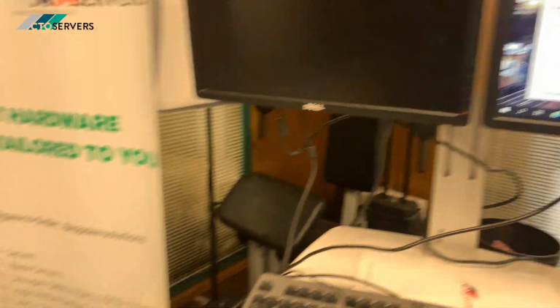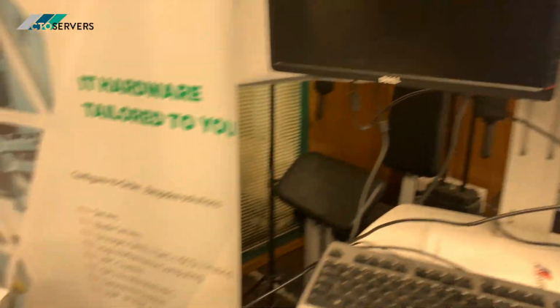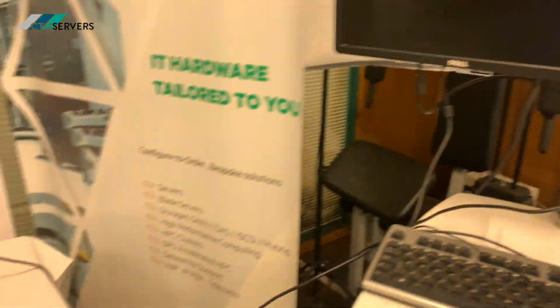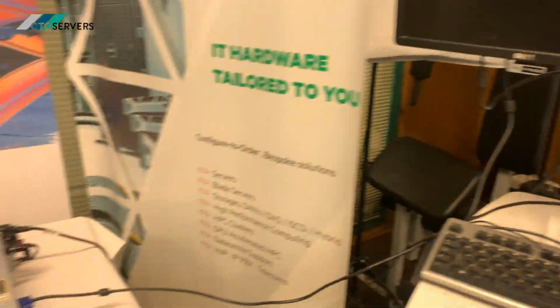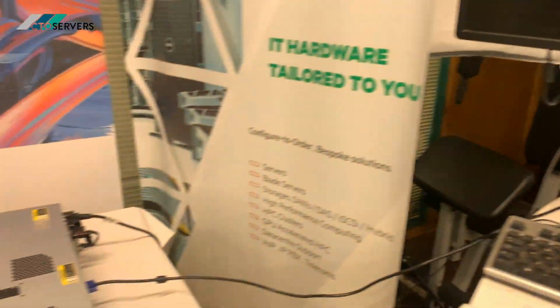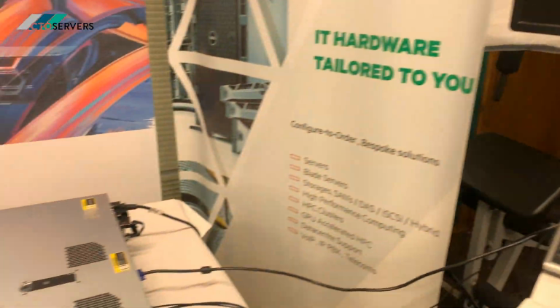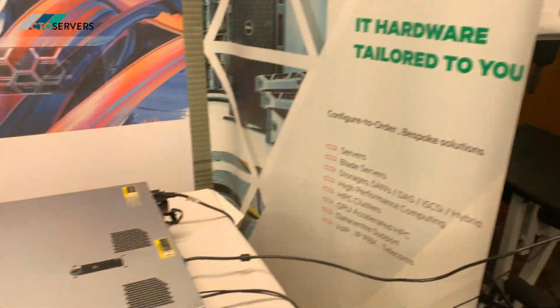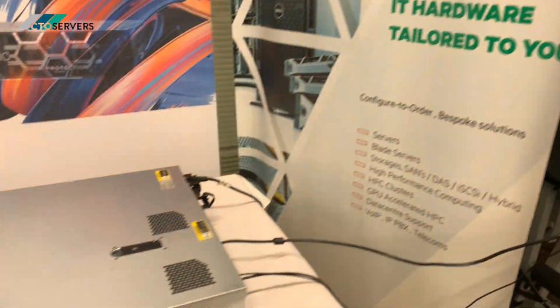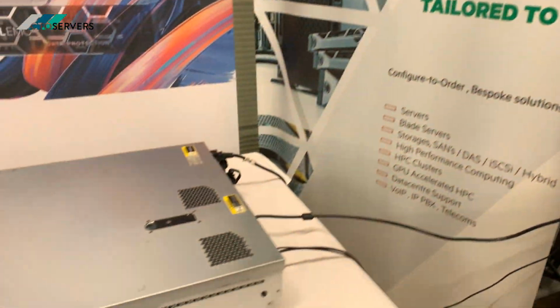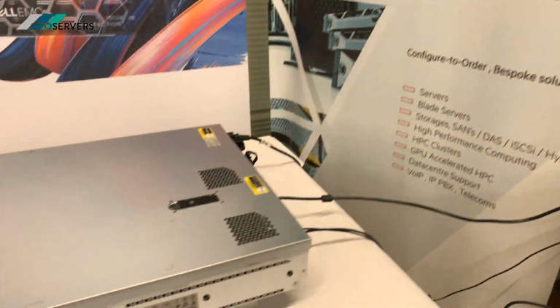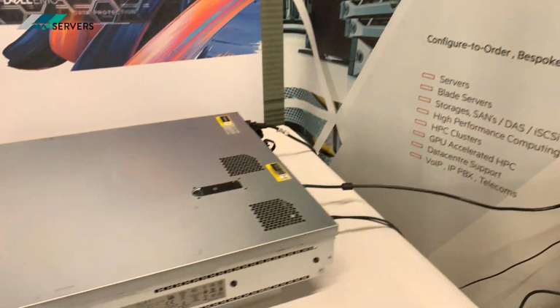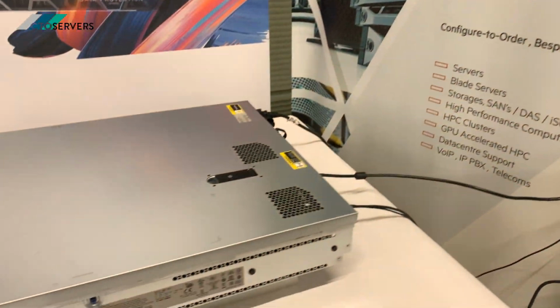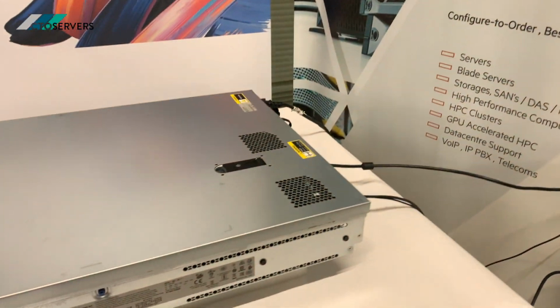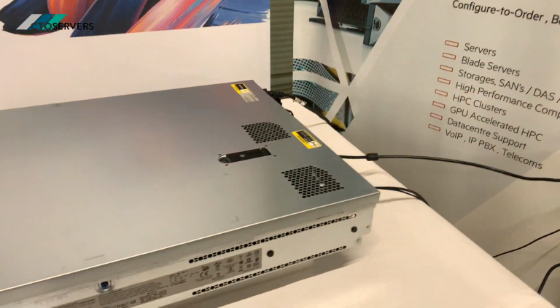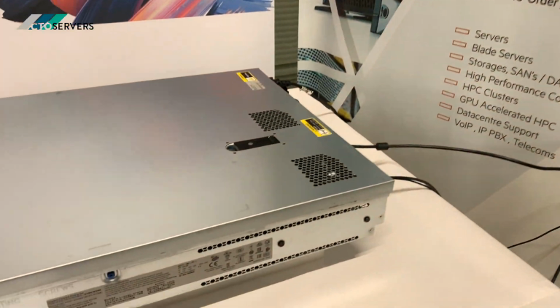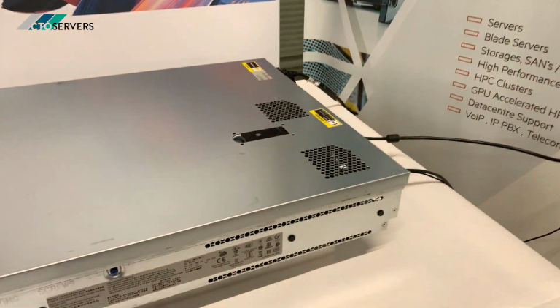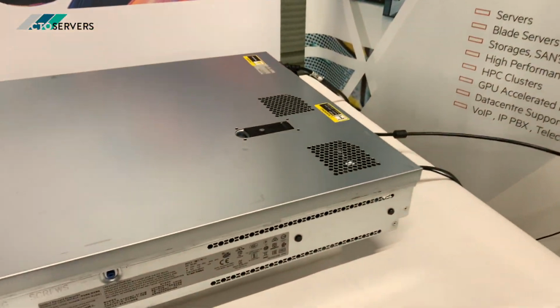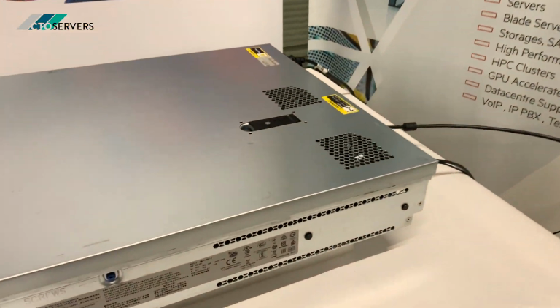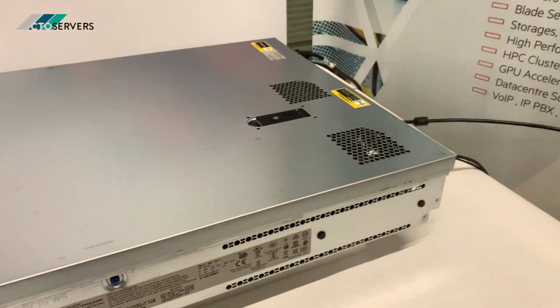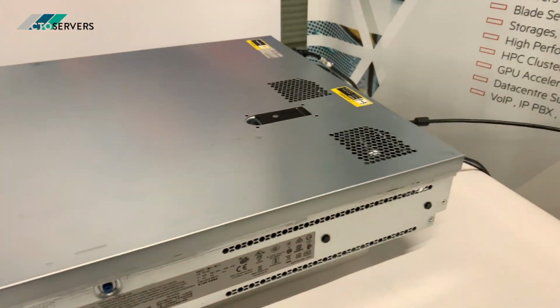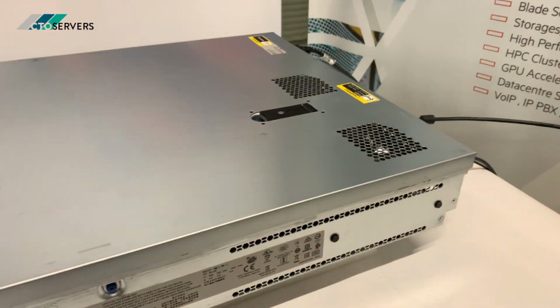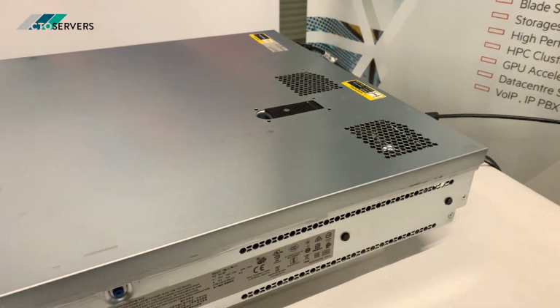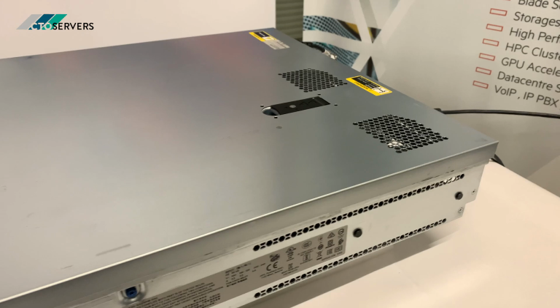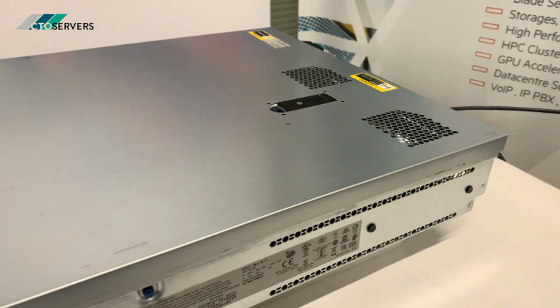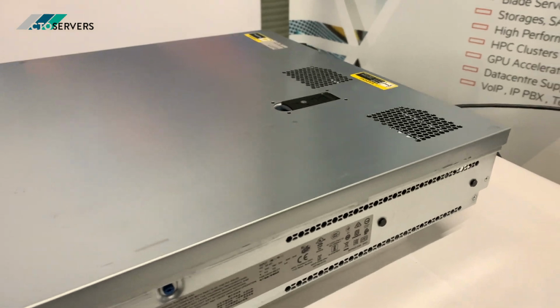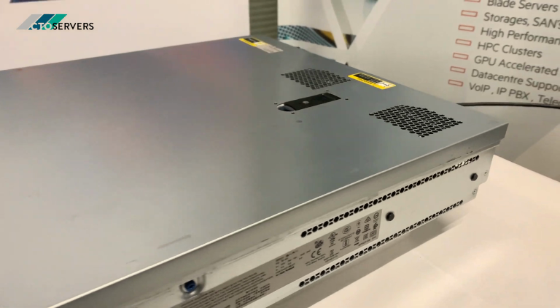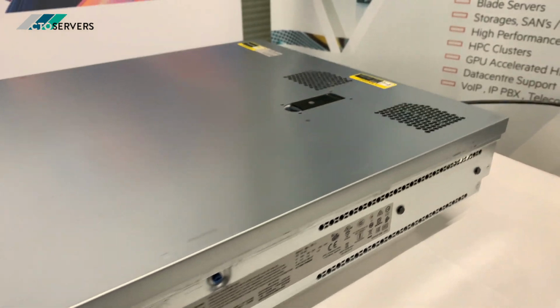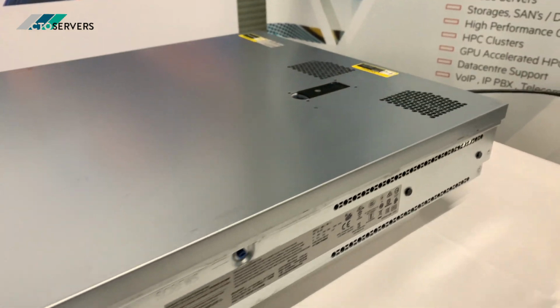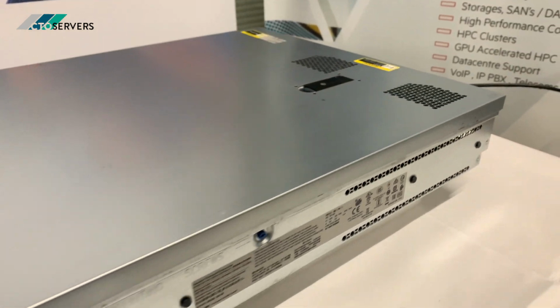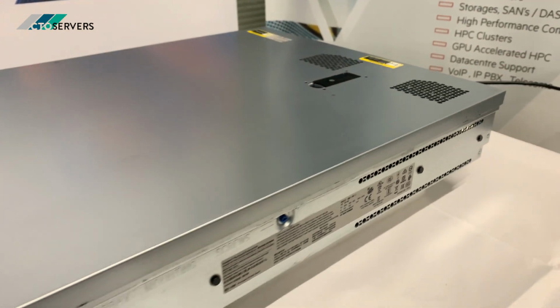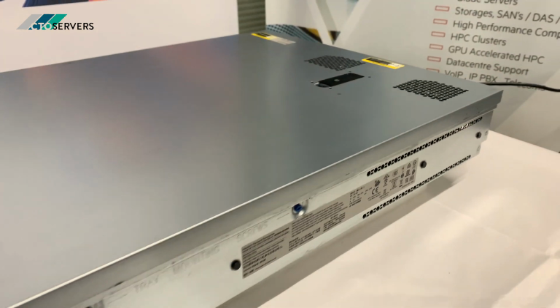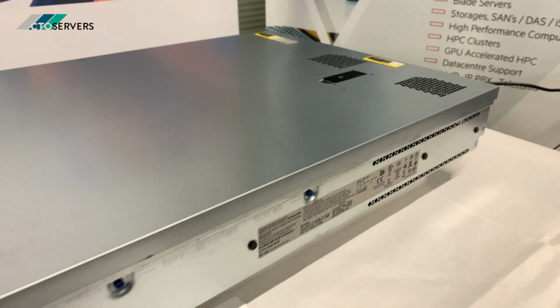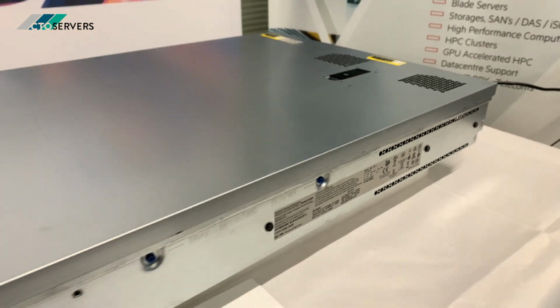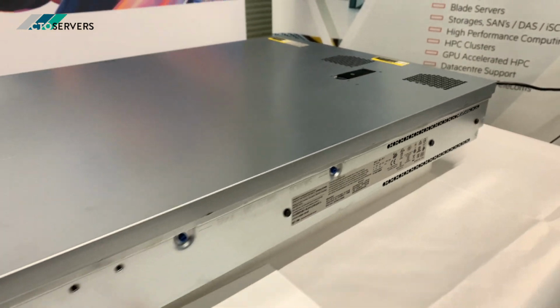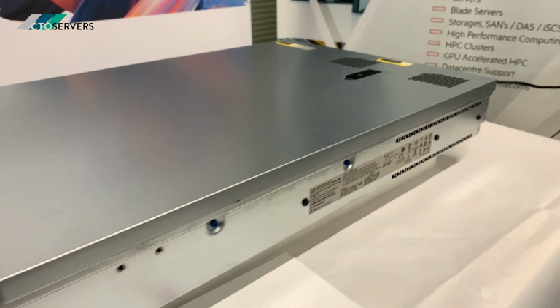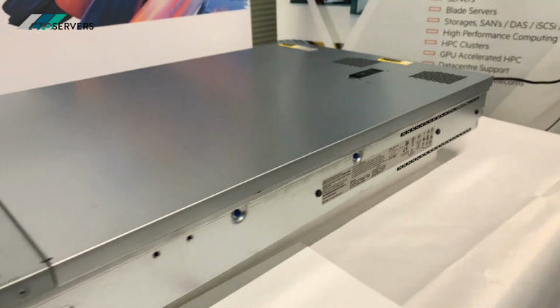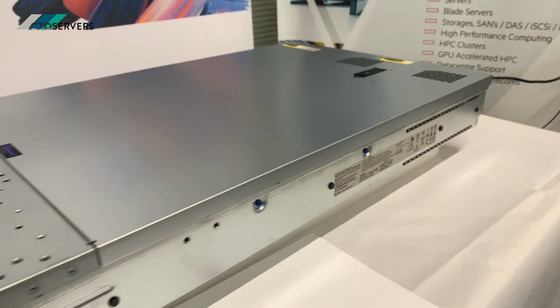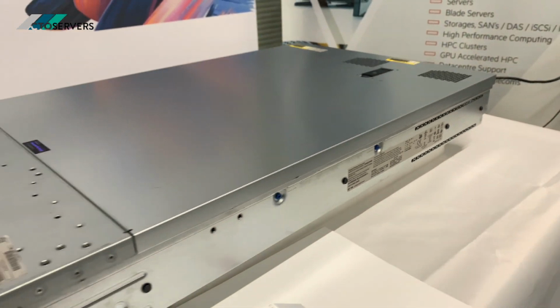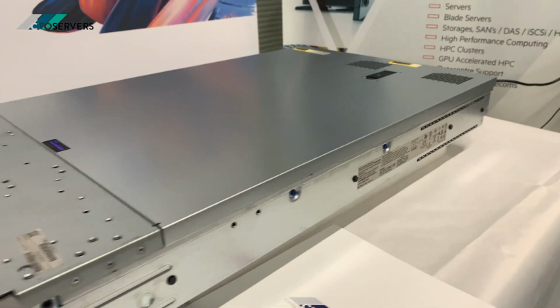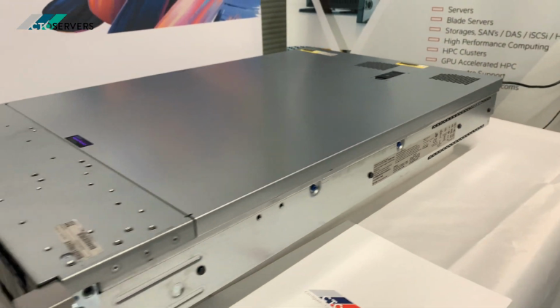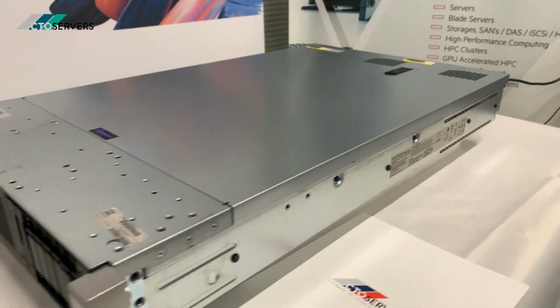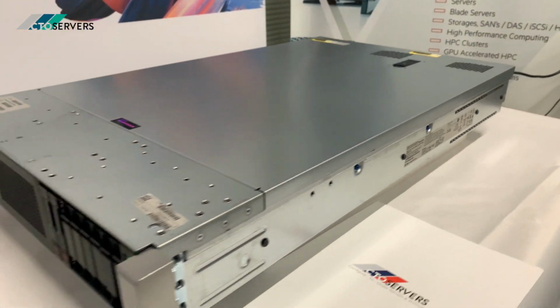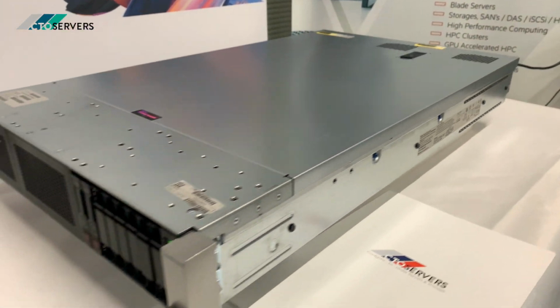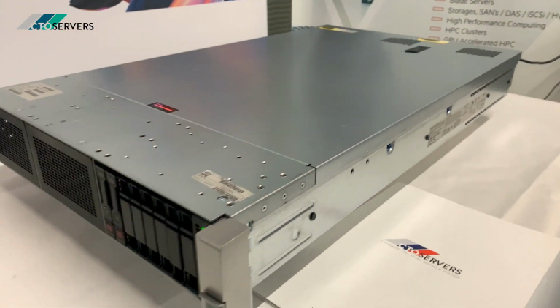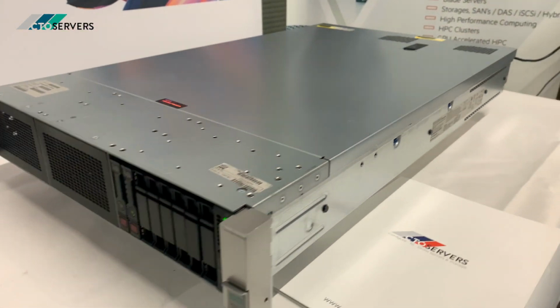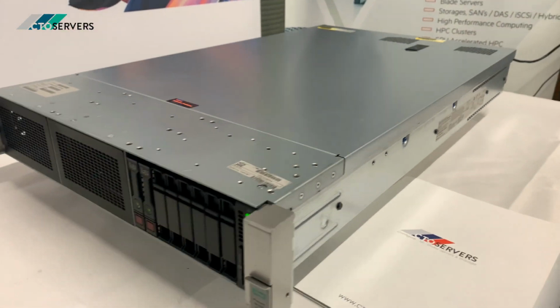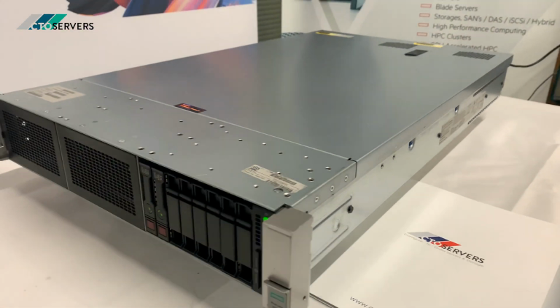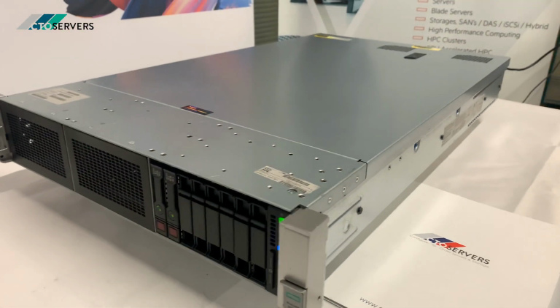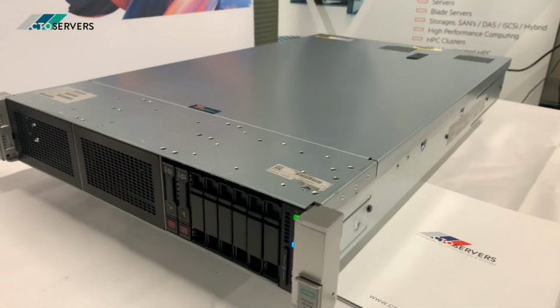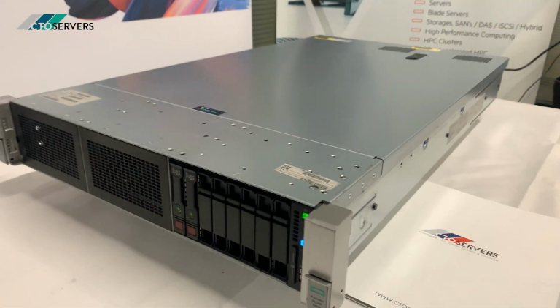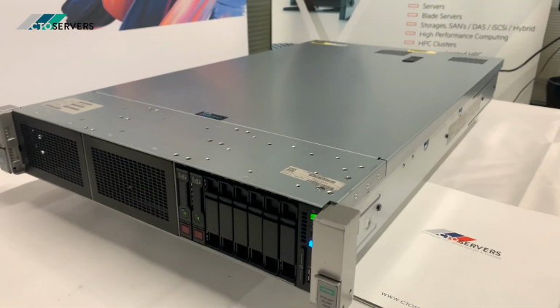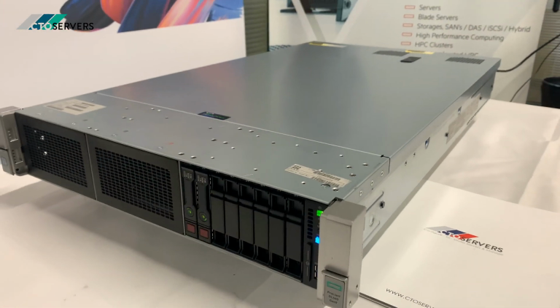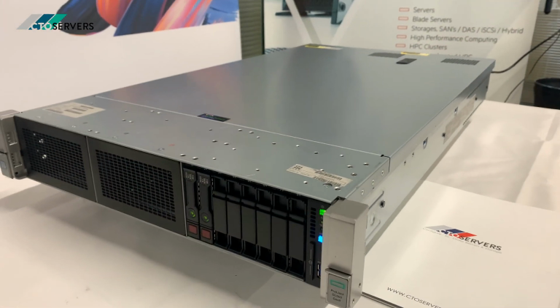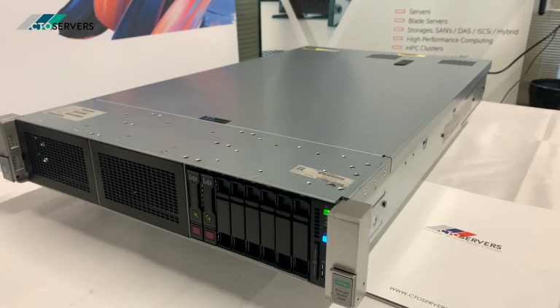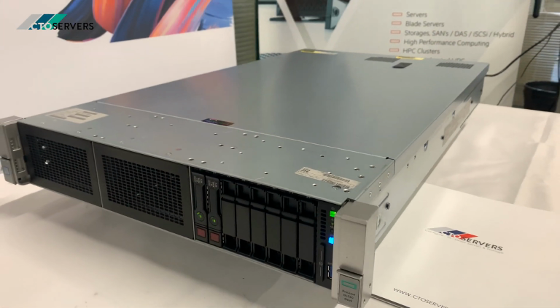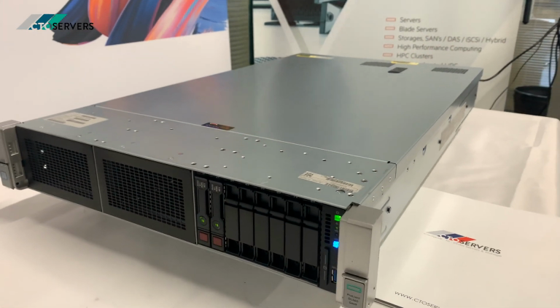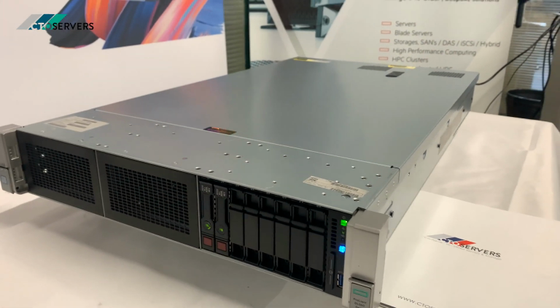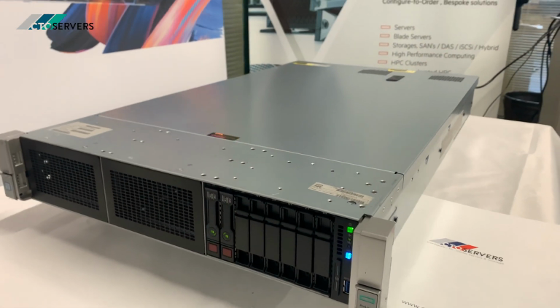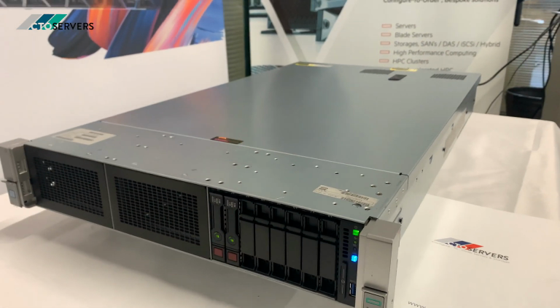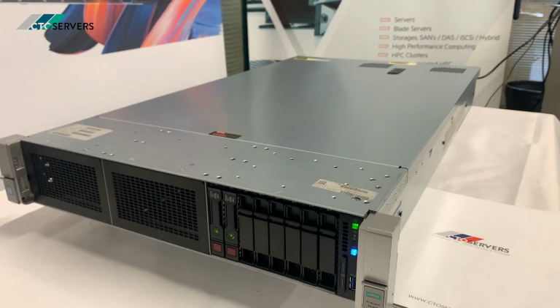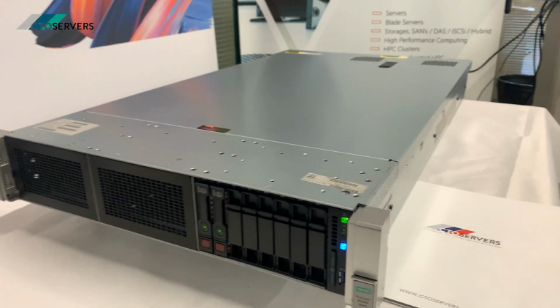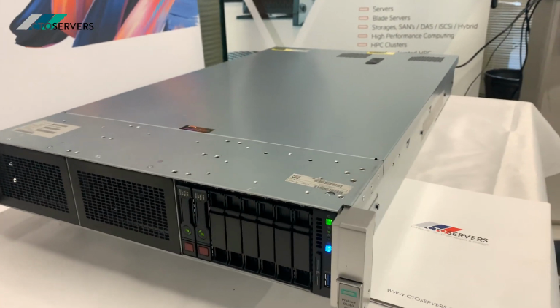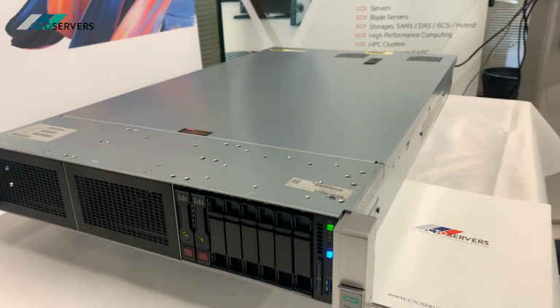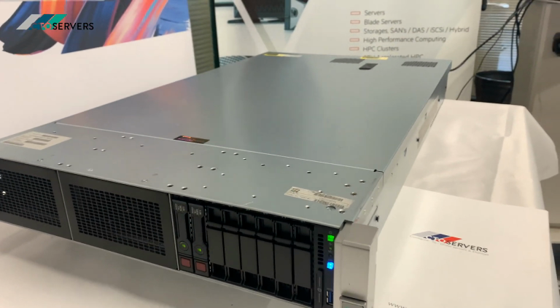It's also very quiet — 4 CPUs in a 2U form factor.